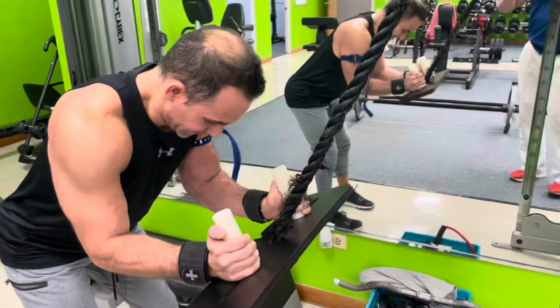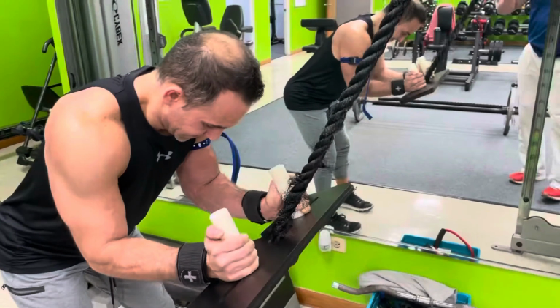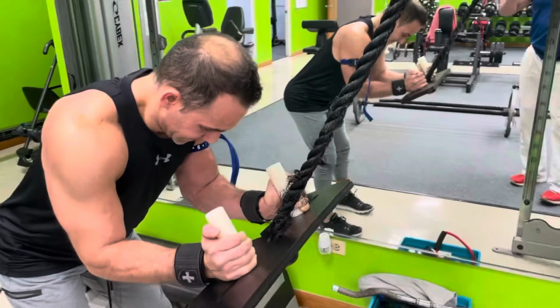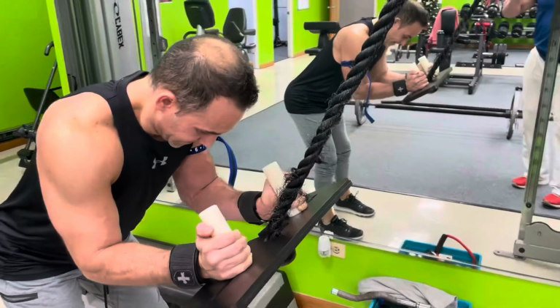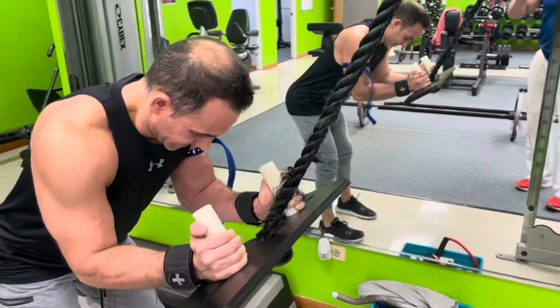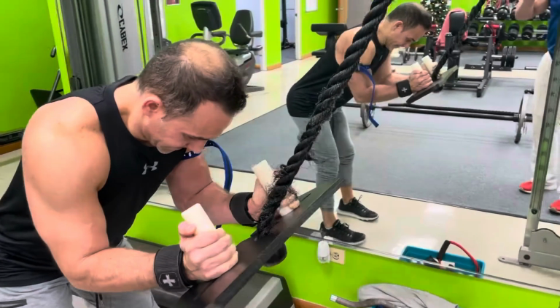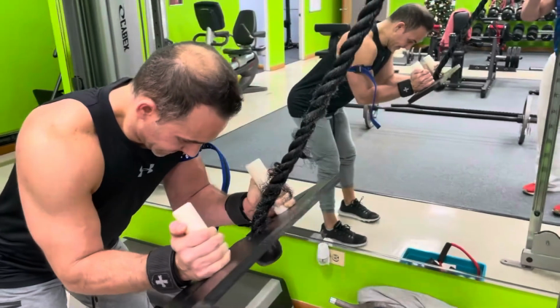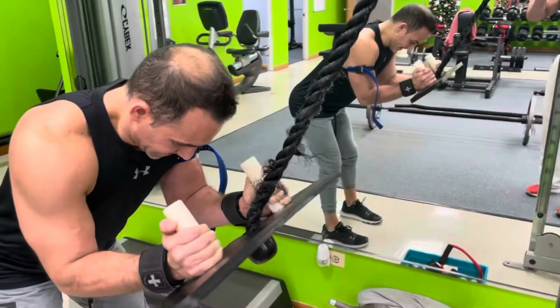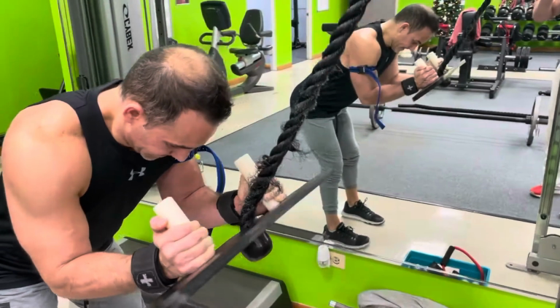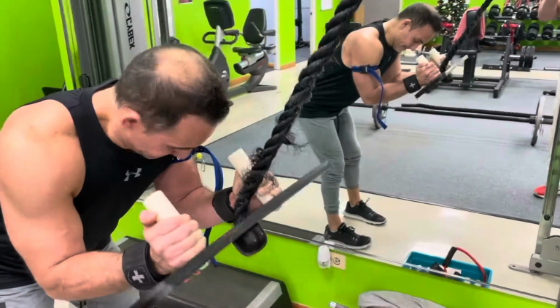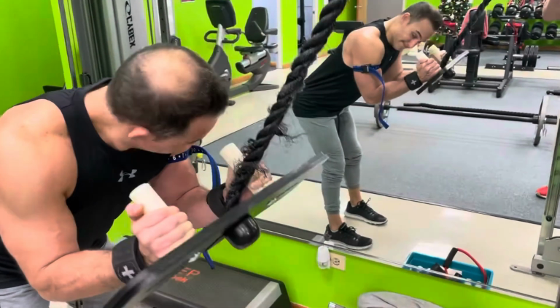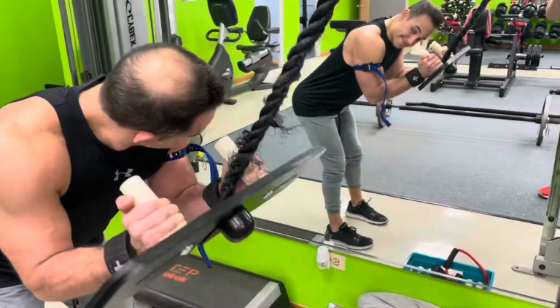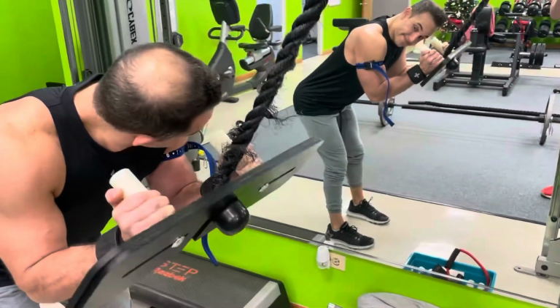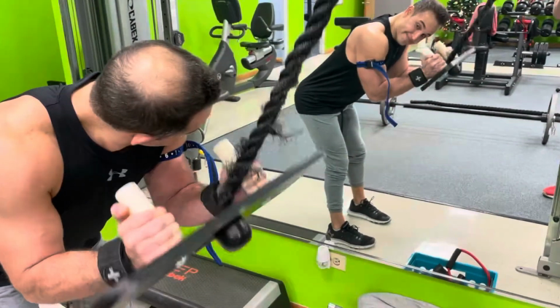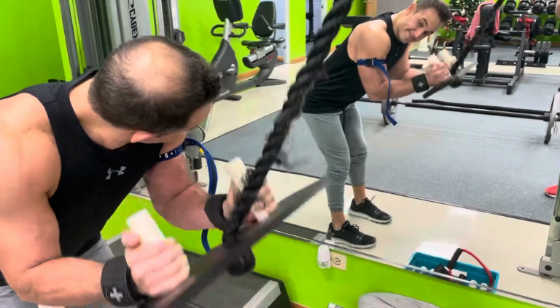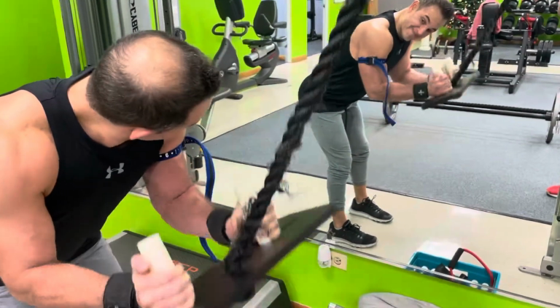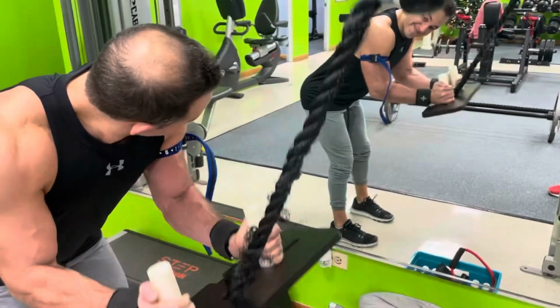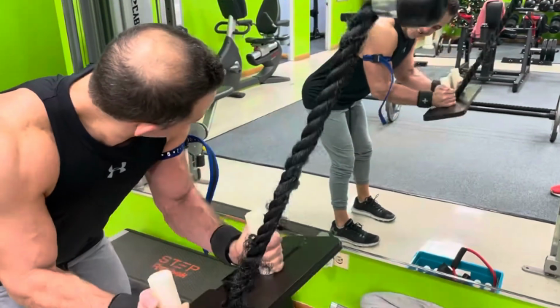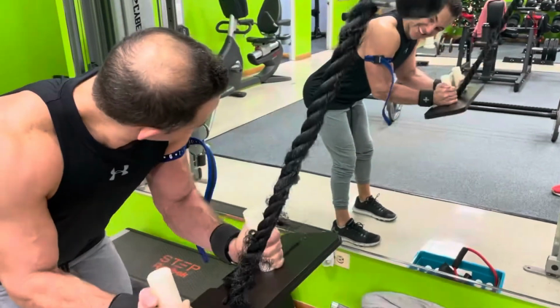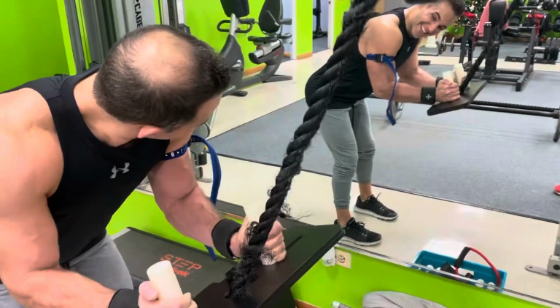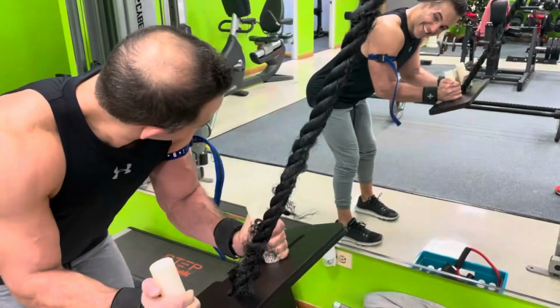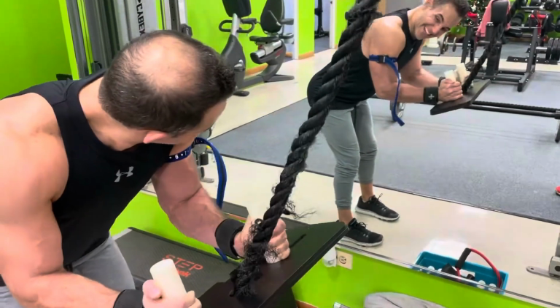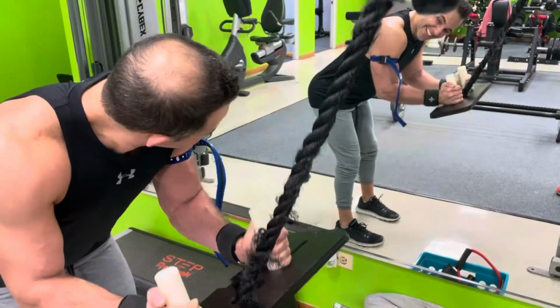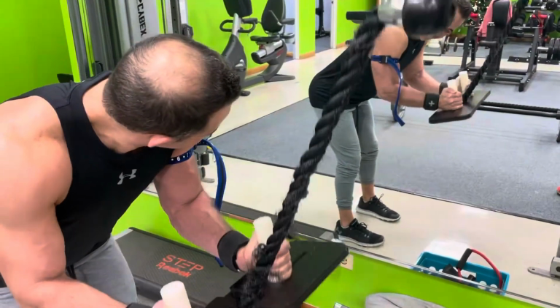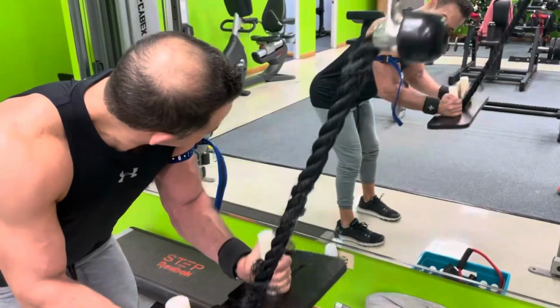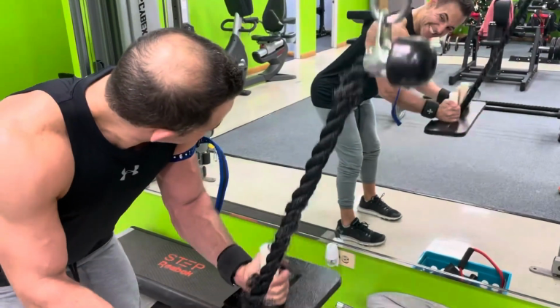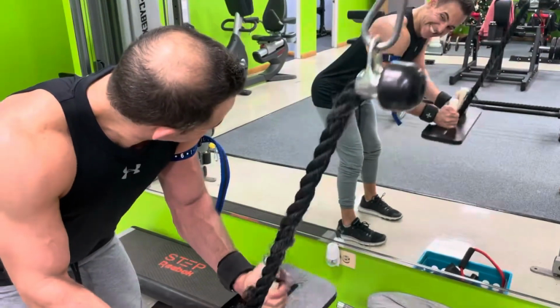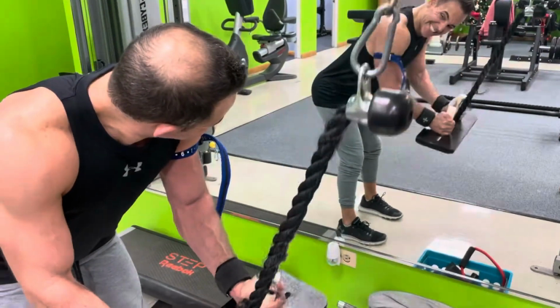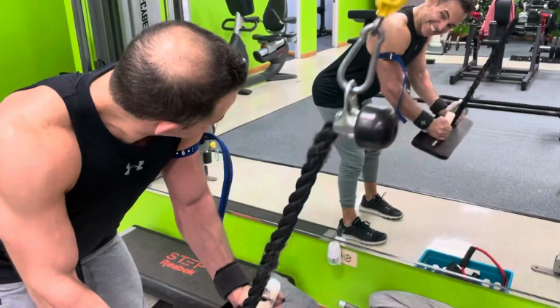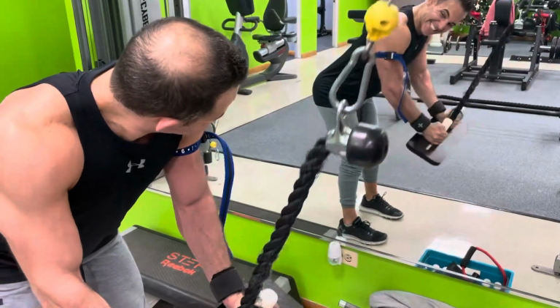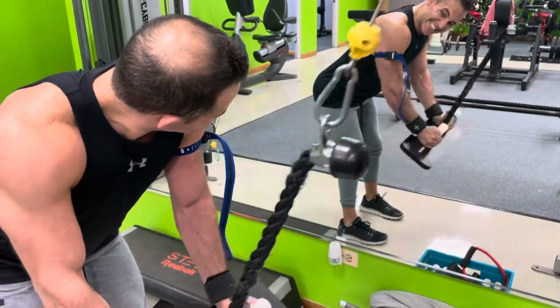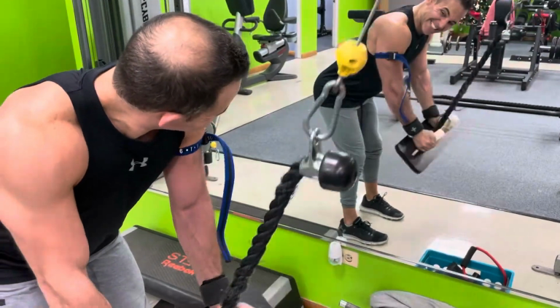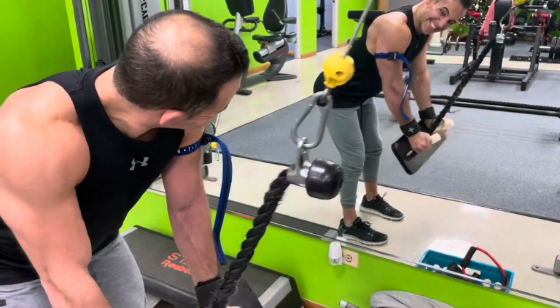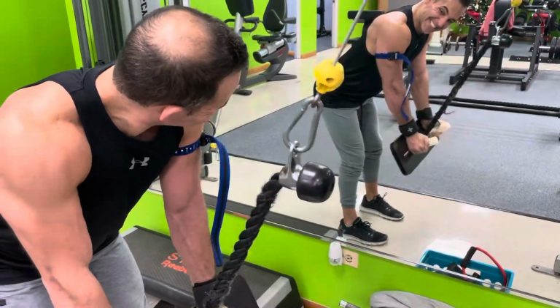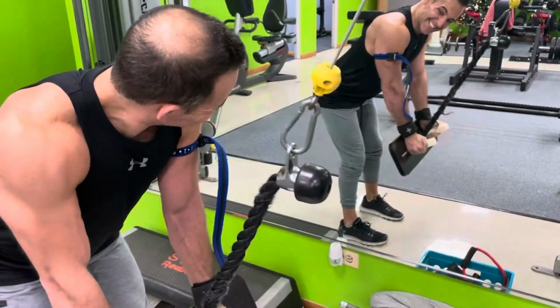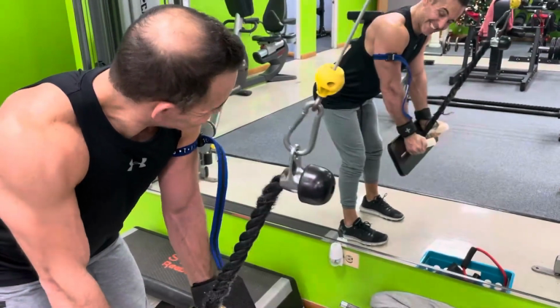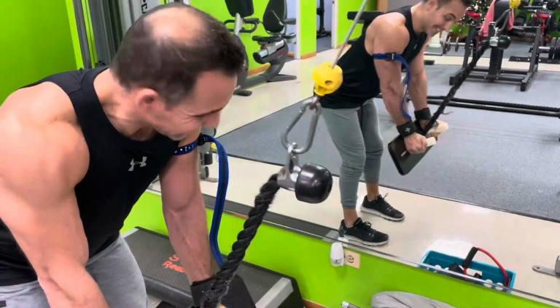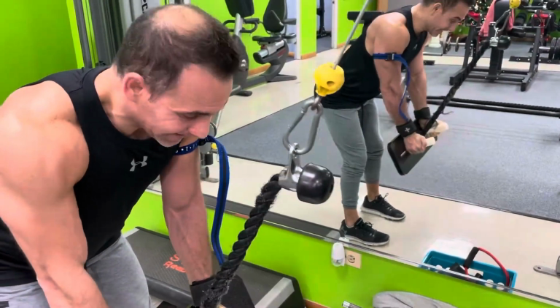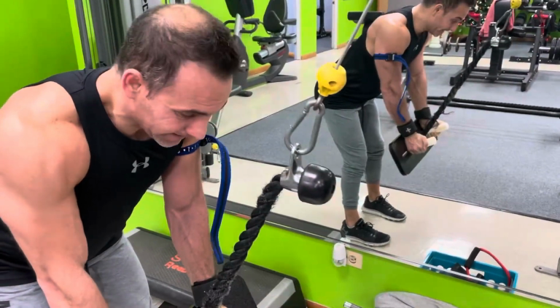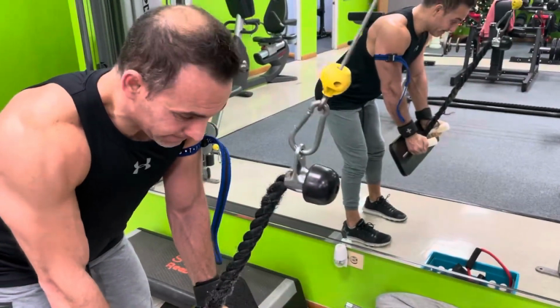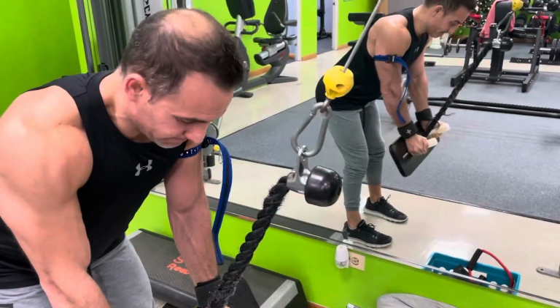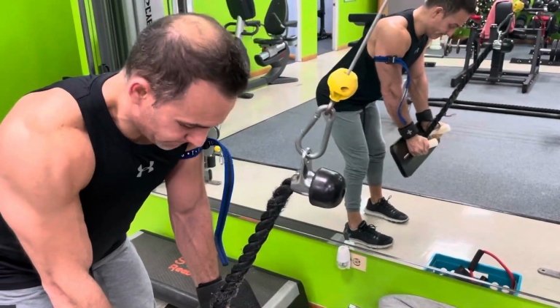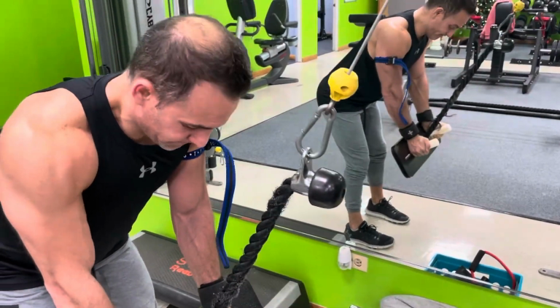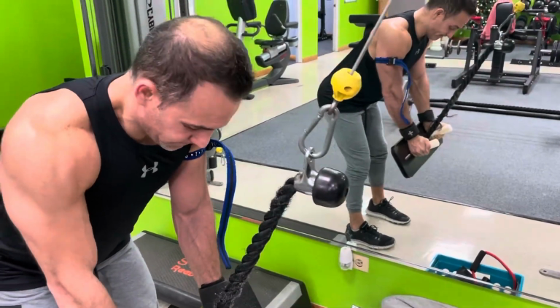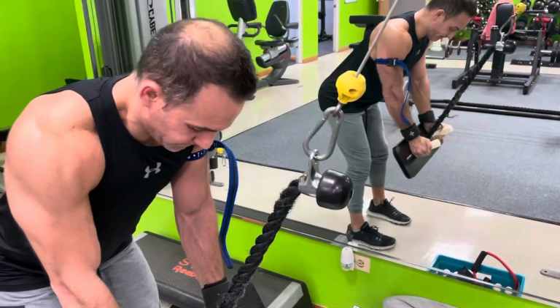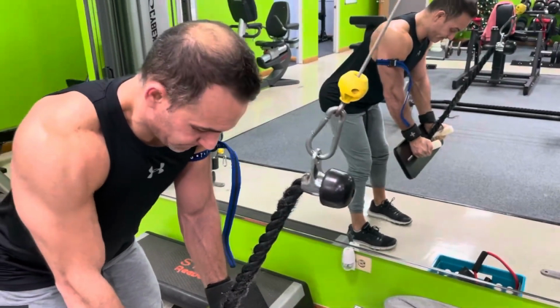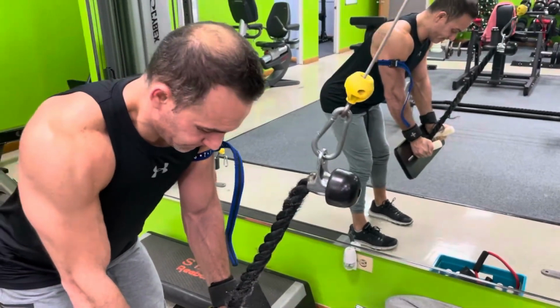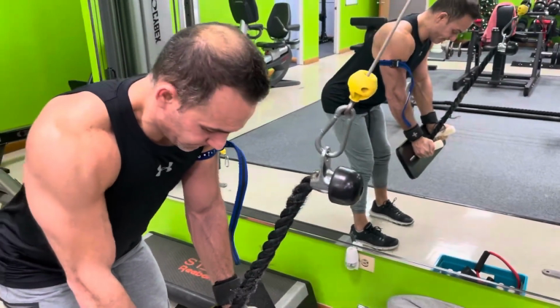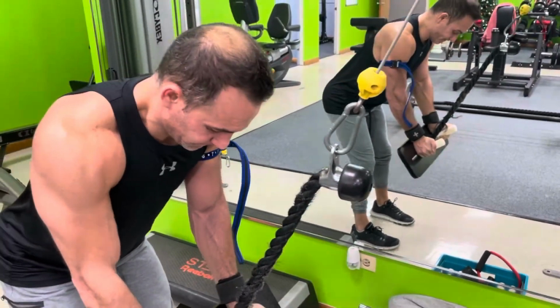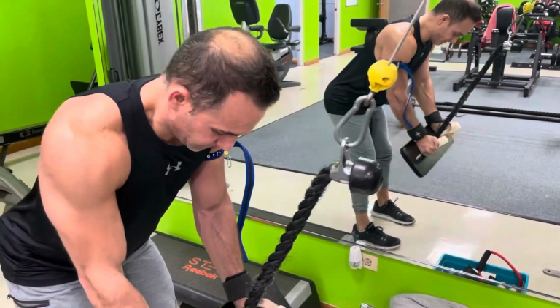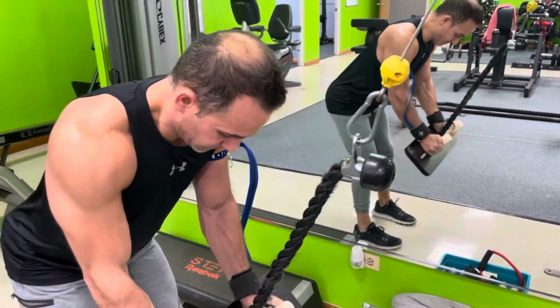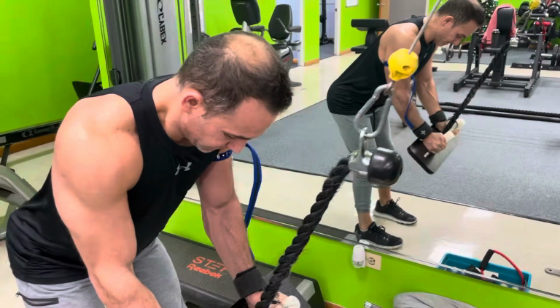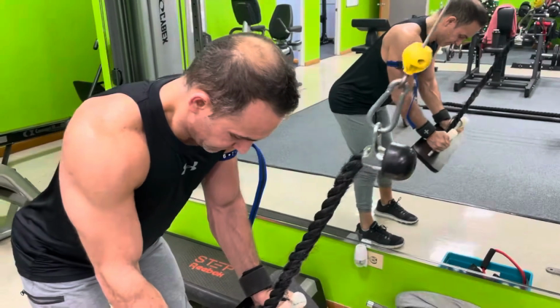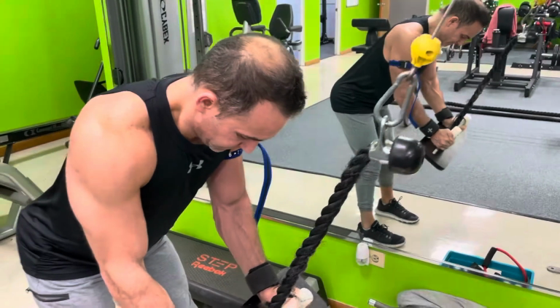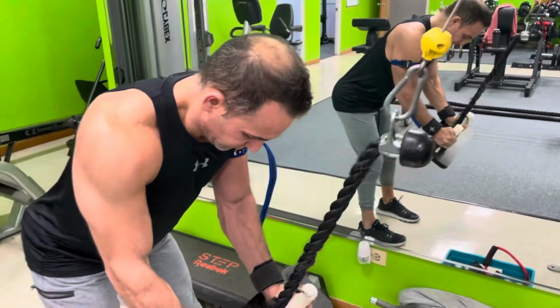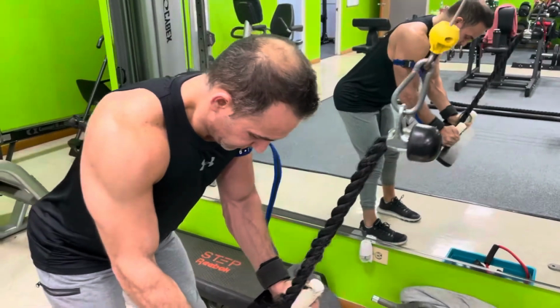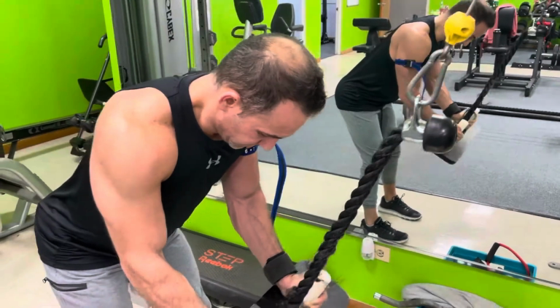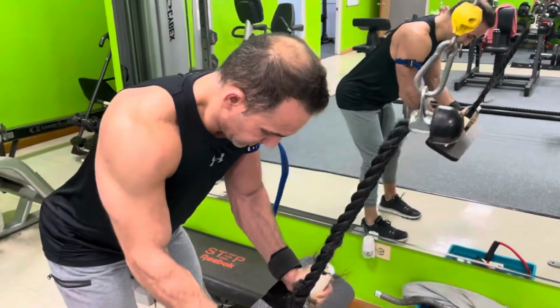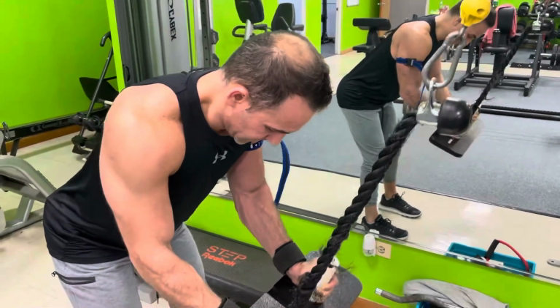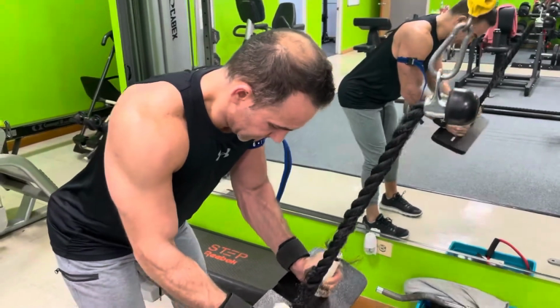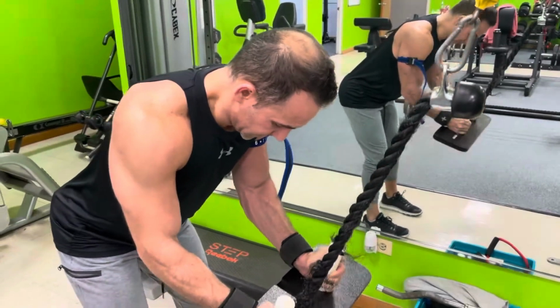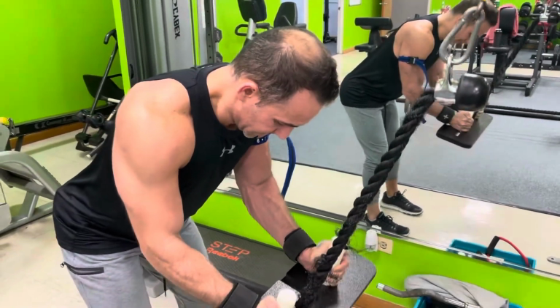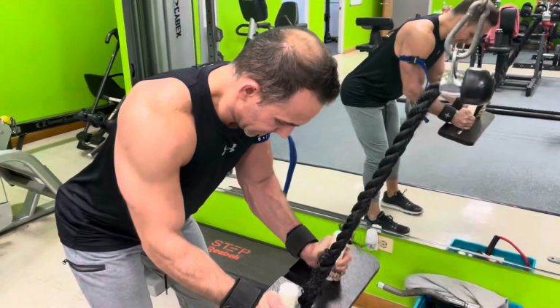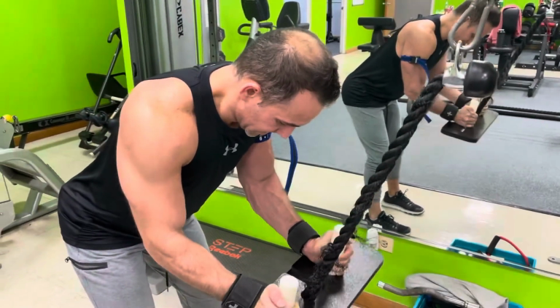We're experimenting with the restriction occlusion strap, seeing if that left arm gets bigger at the end of the workout.